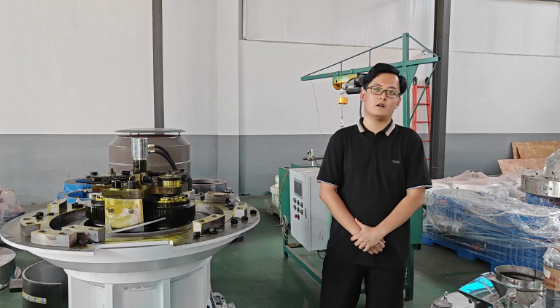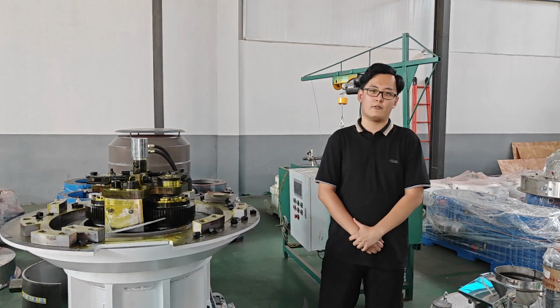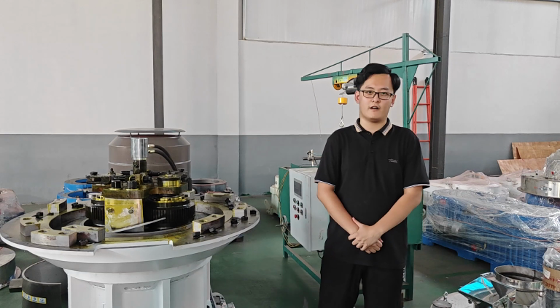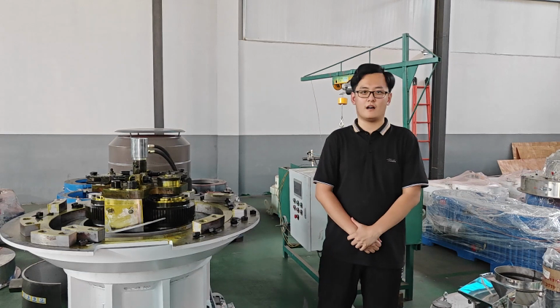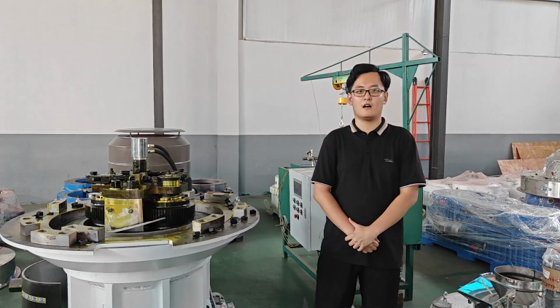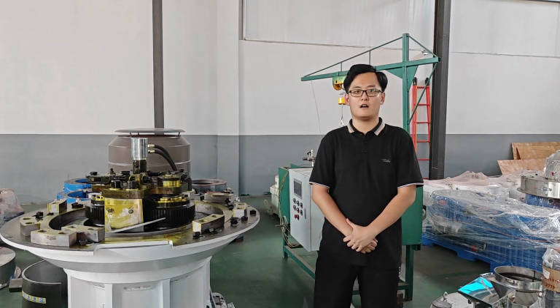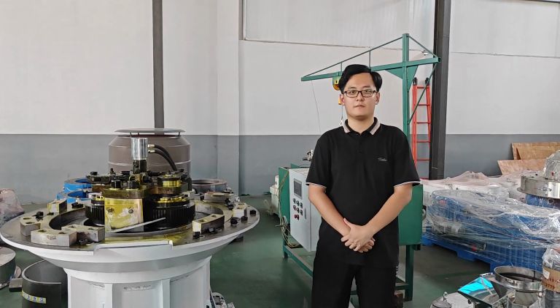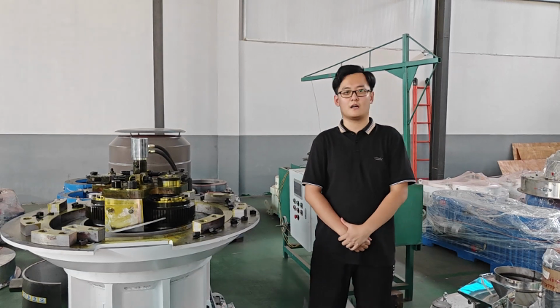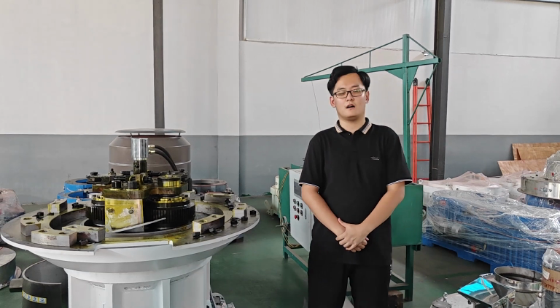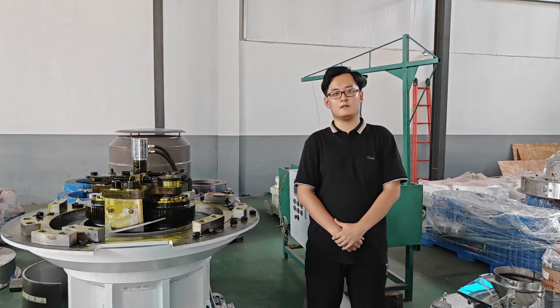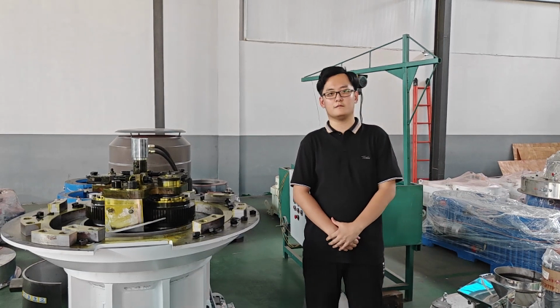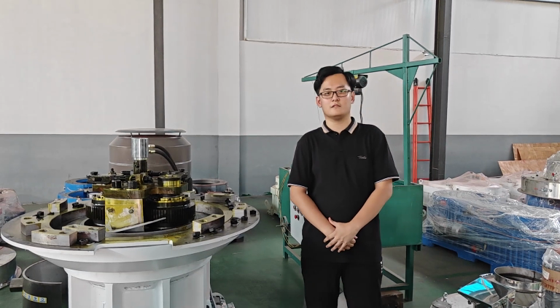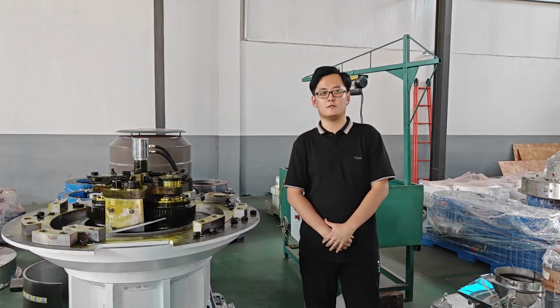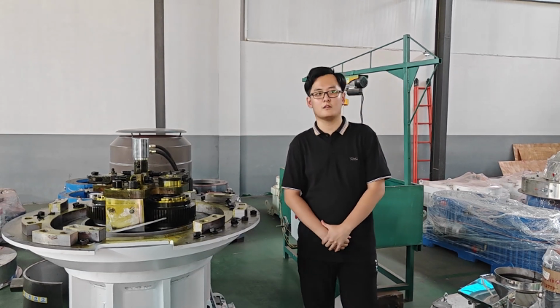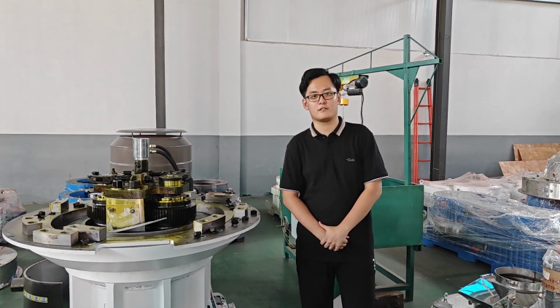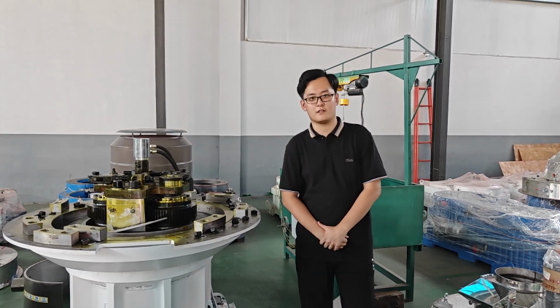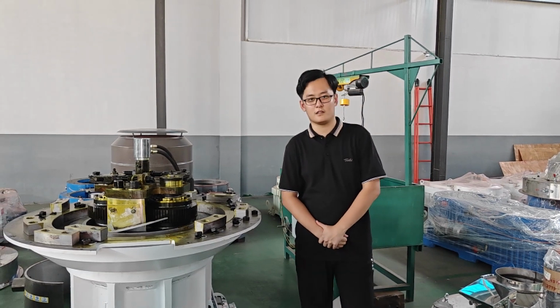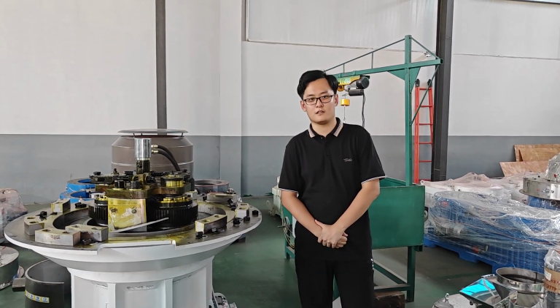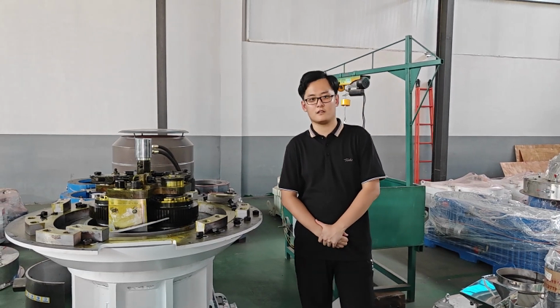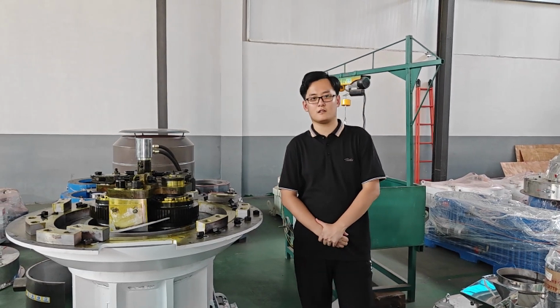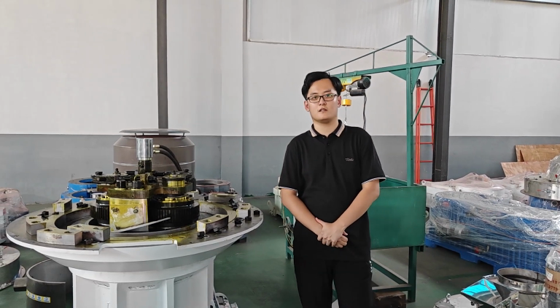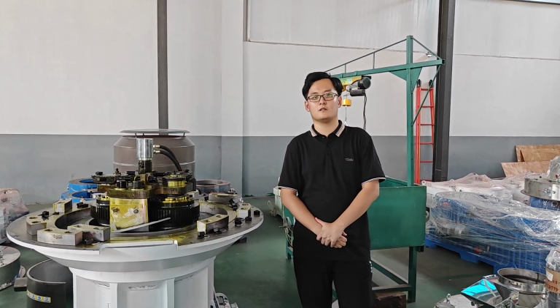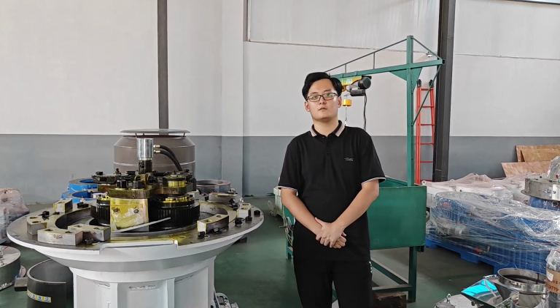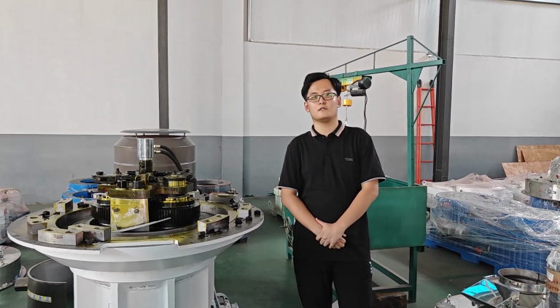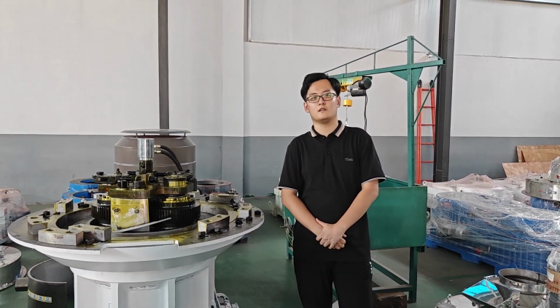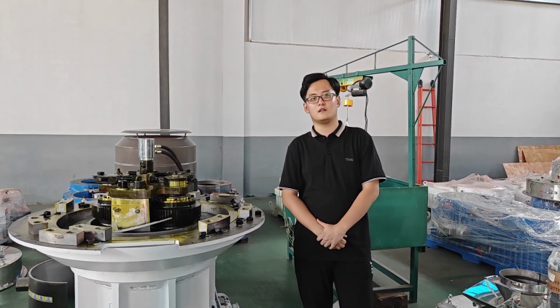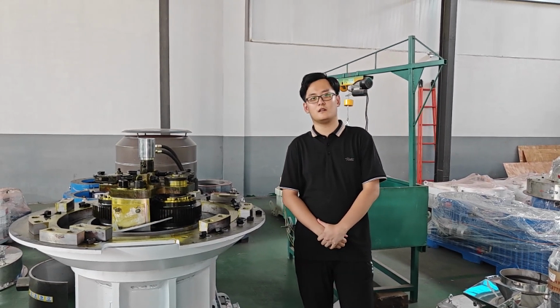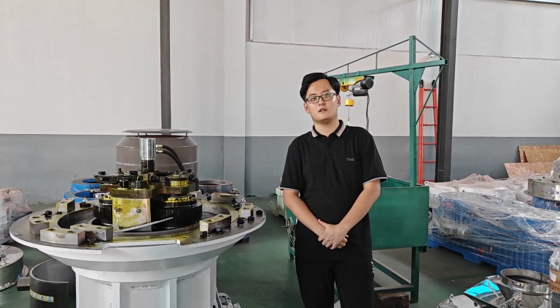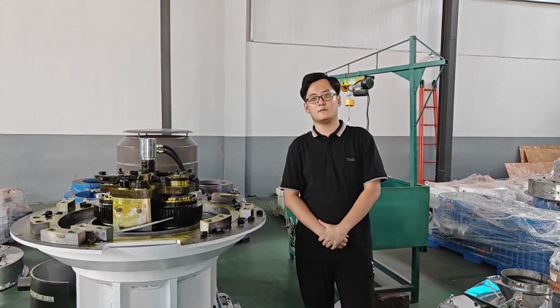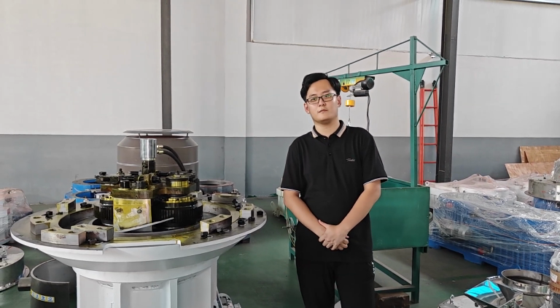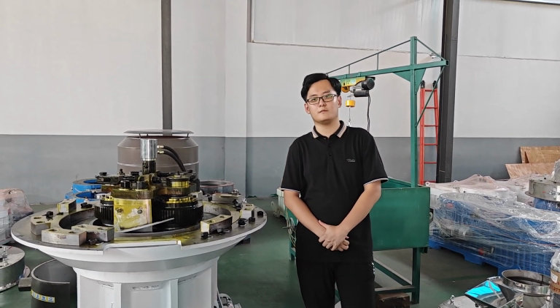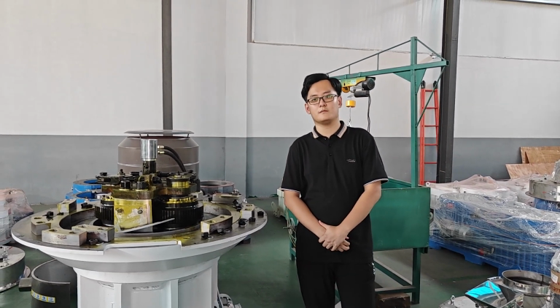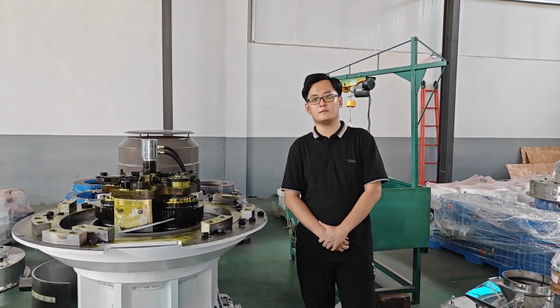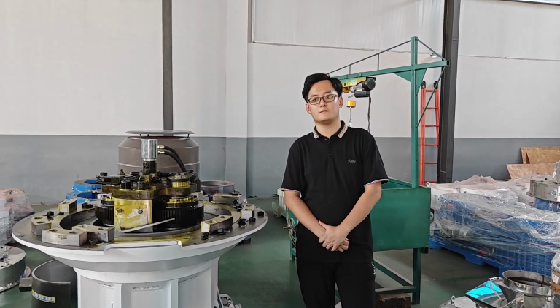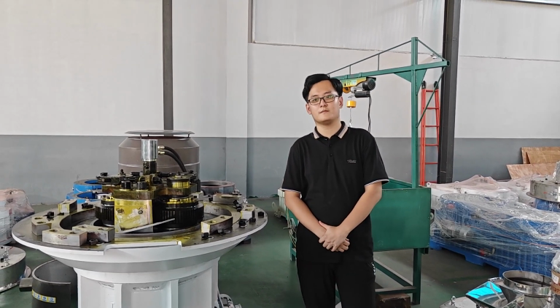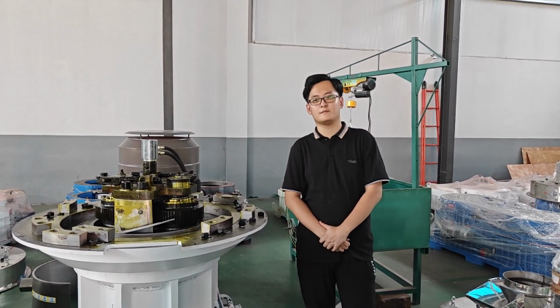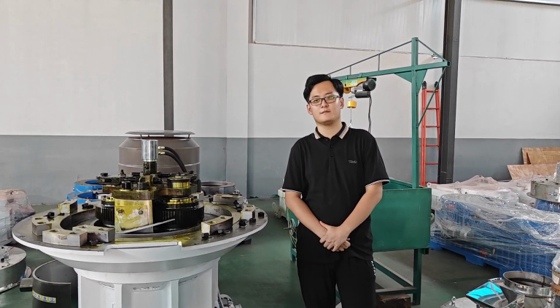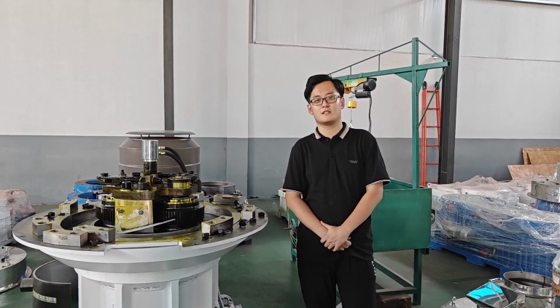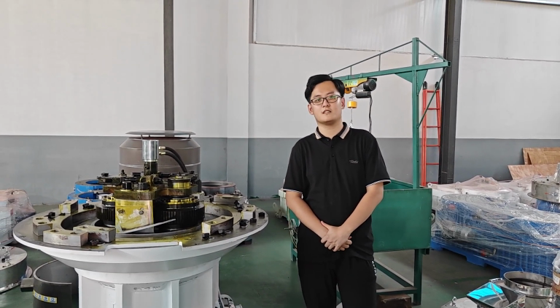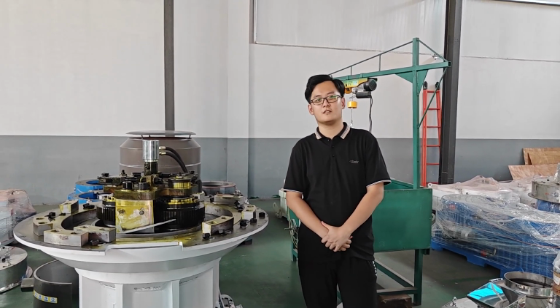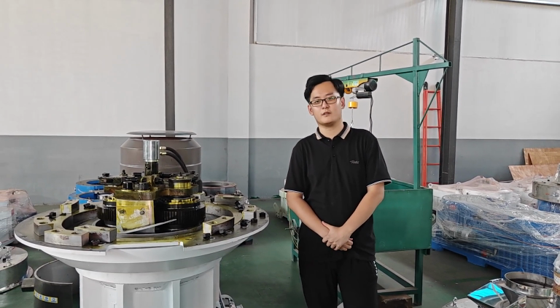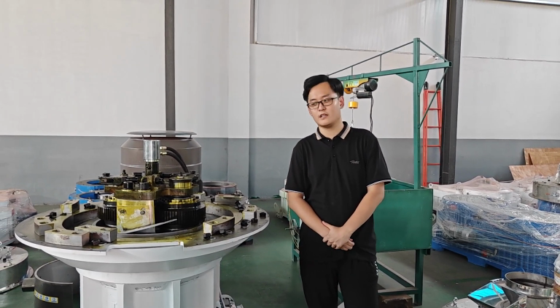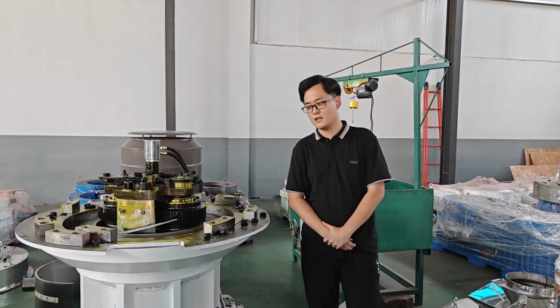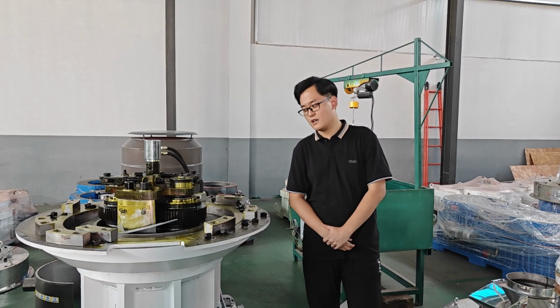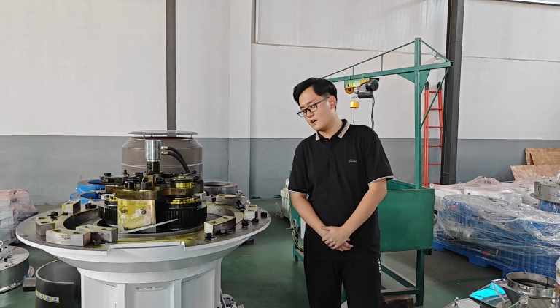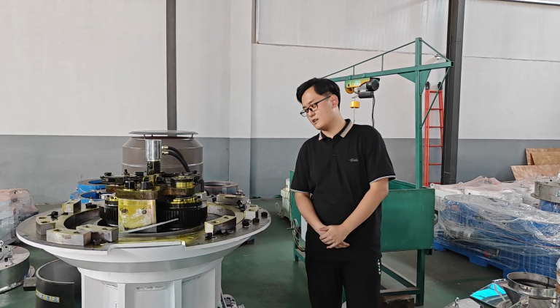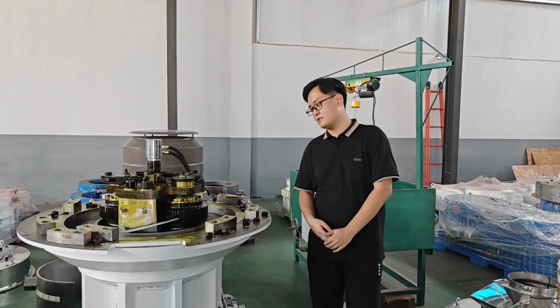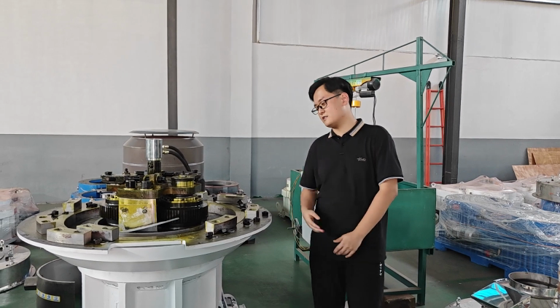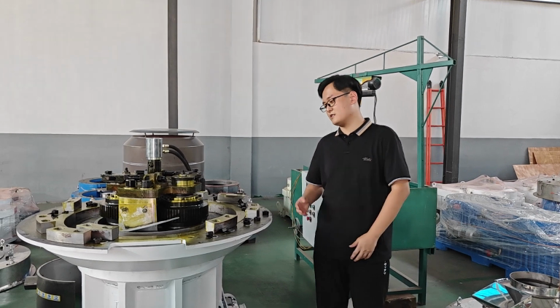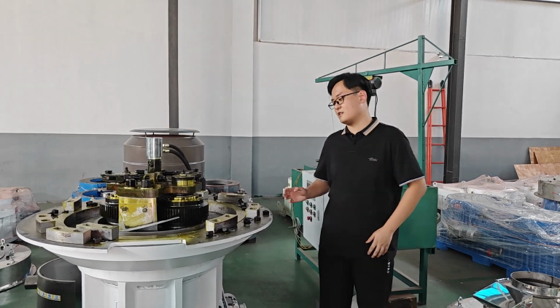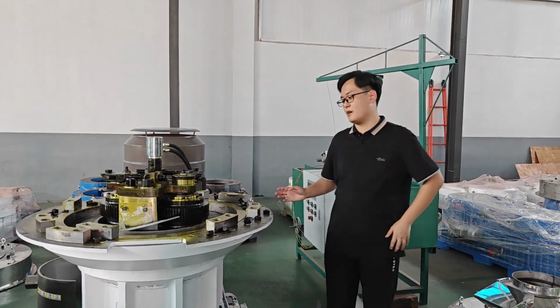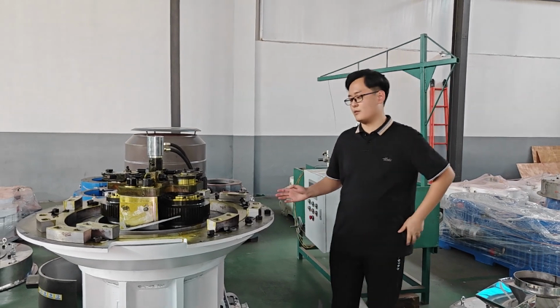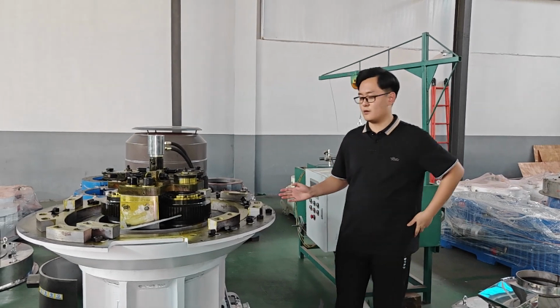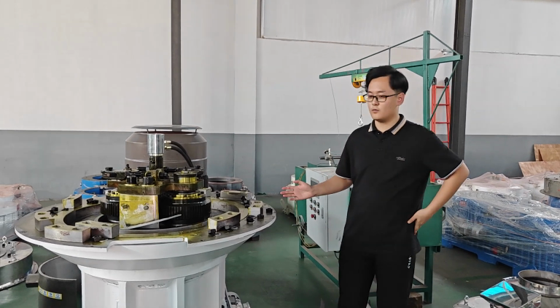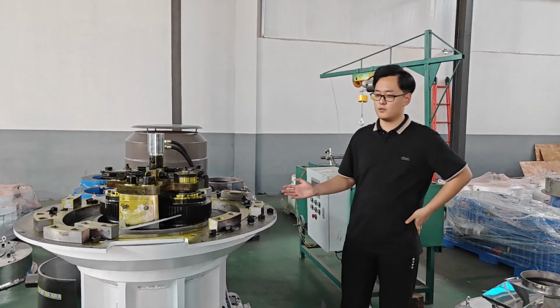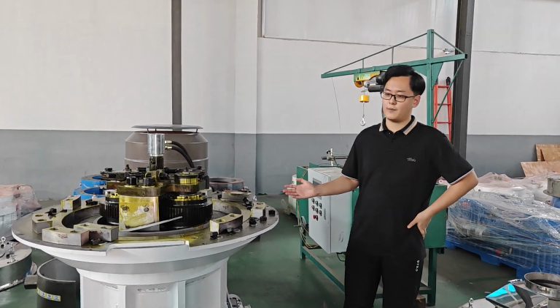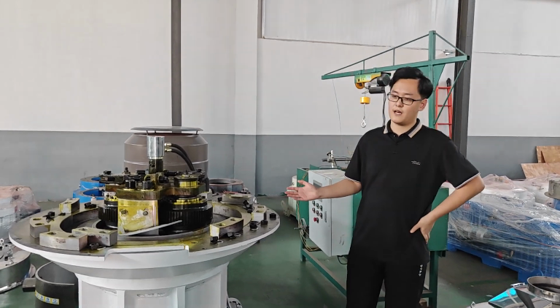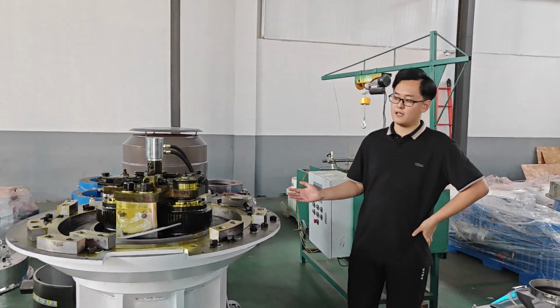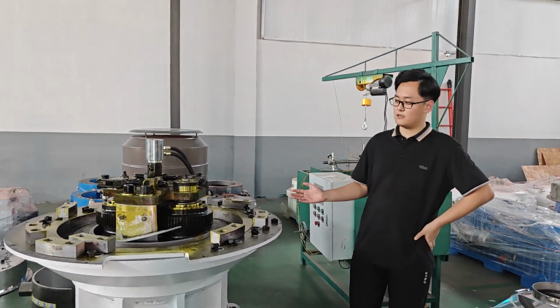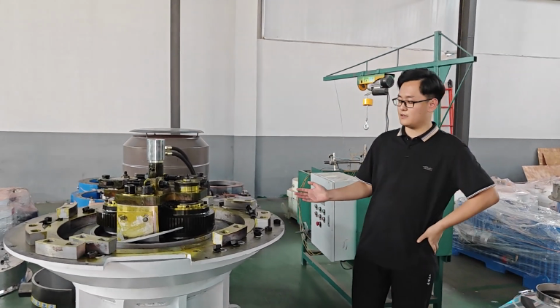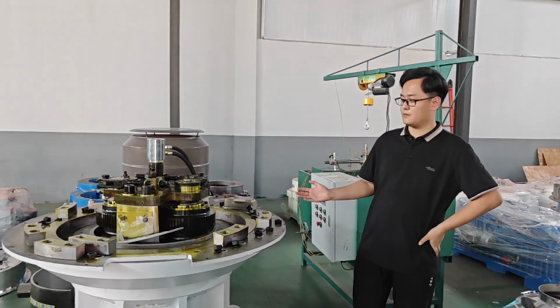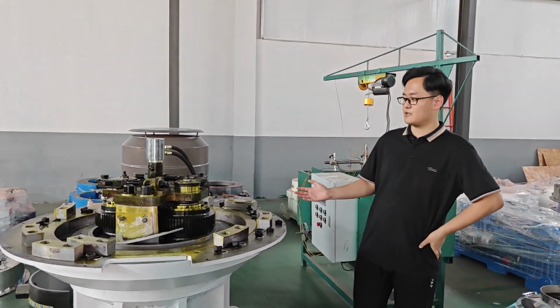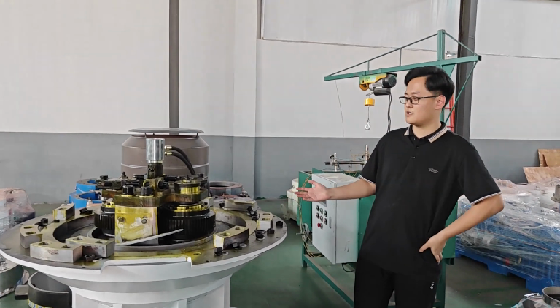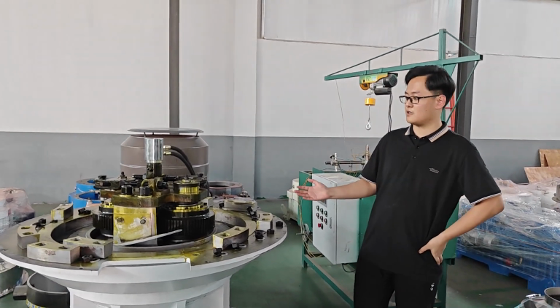Hello everyone, I'm Tom, working along the machinery, and this is our wood pallet machine.